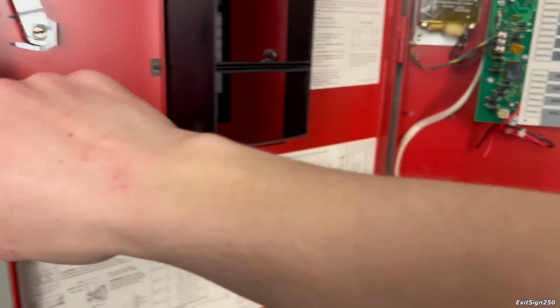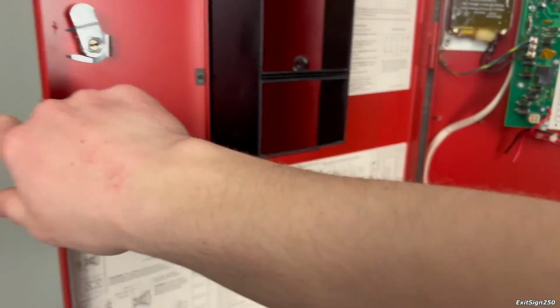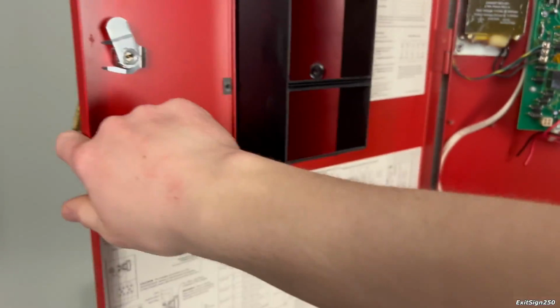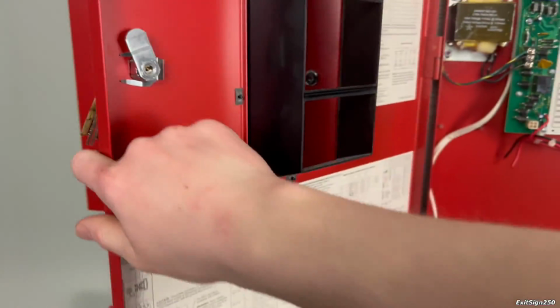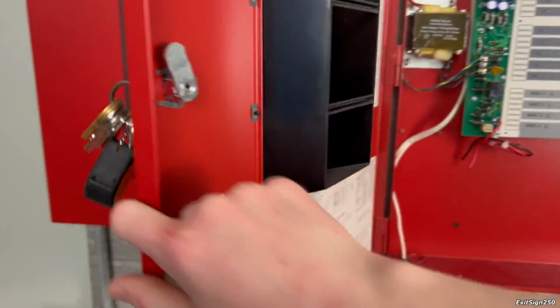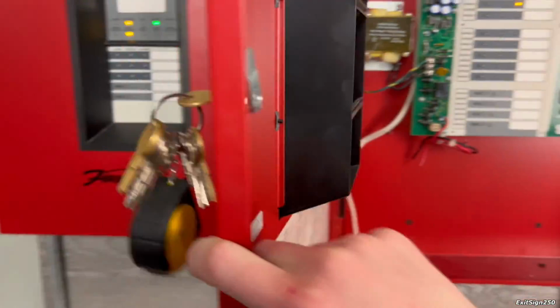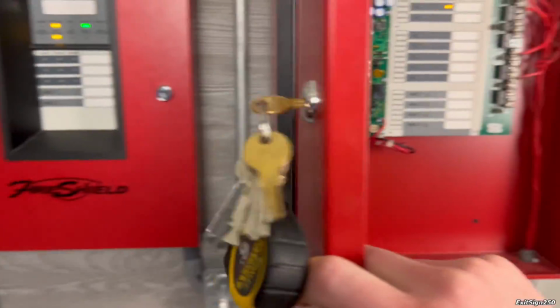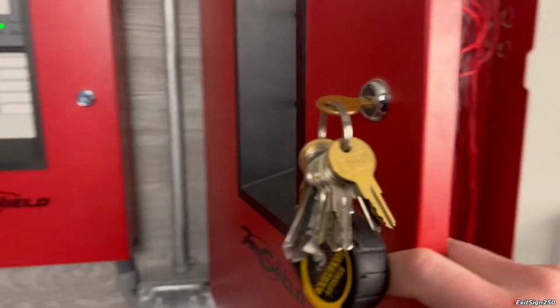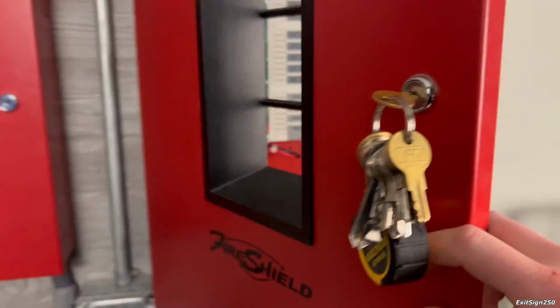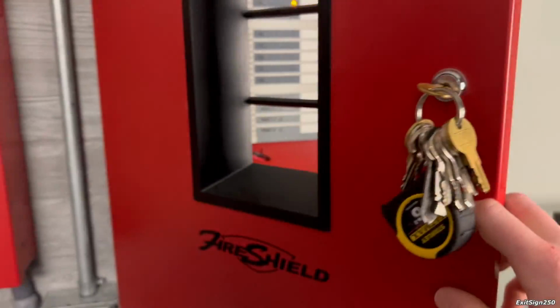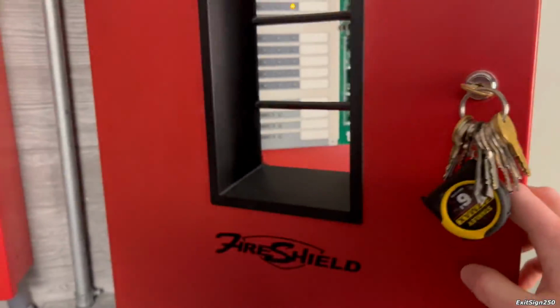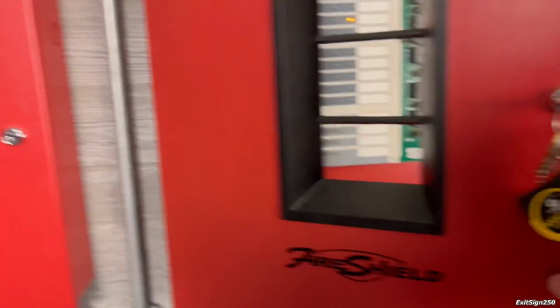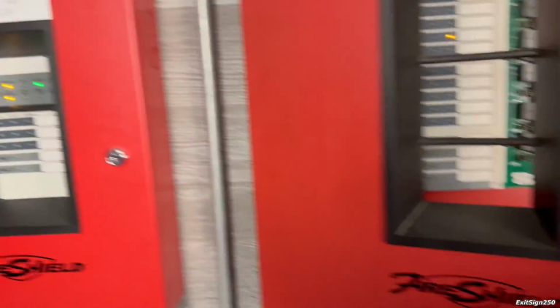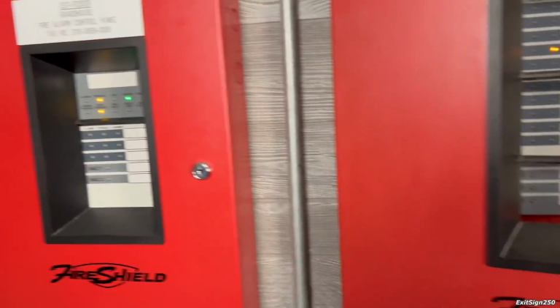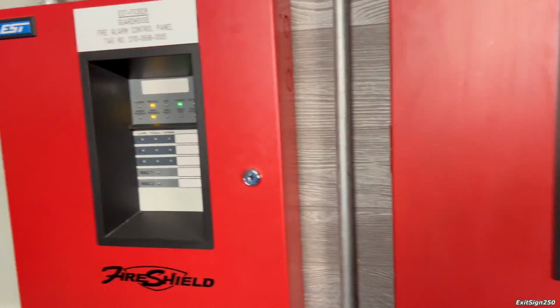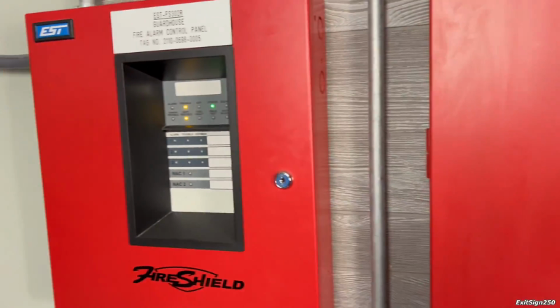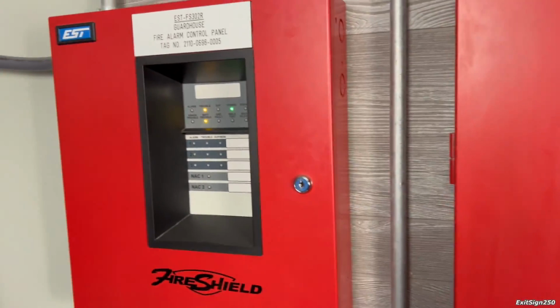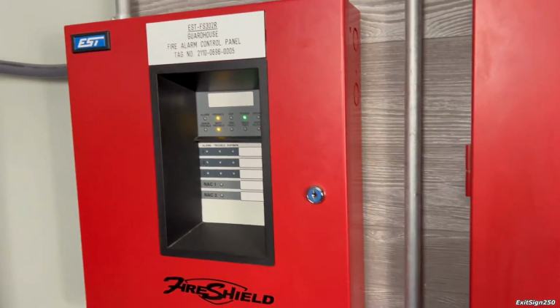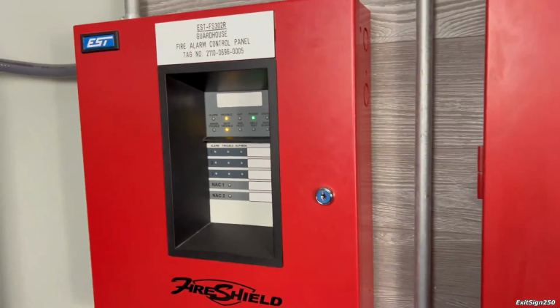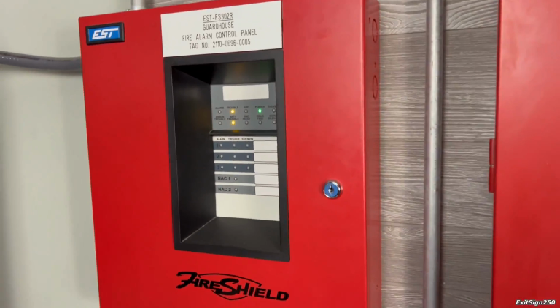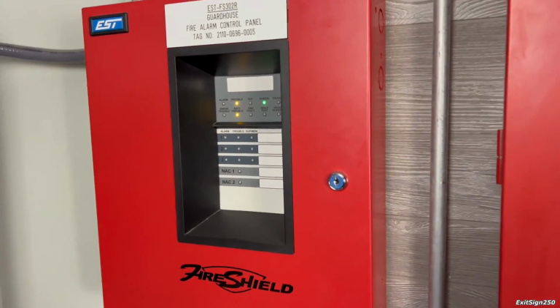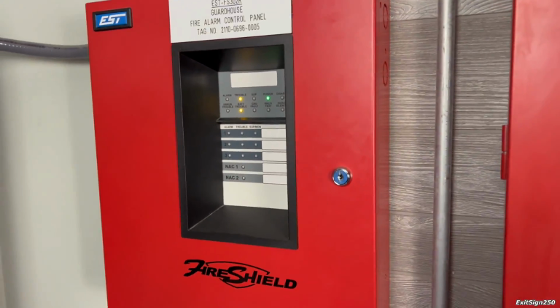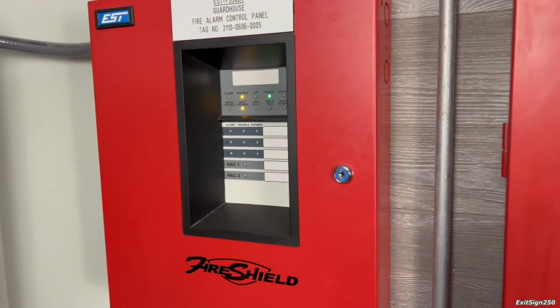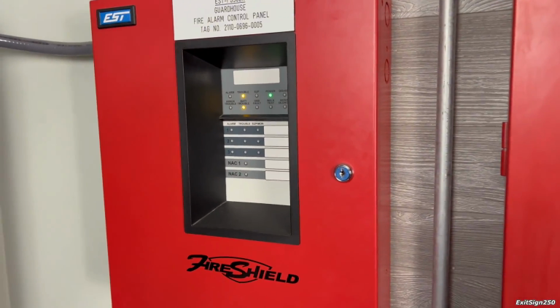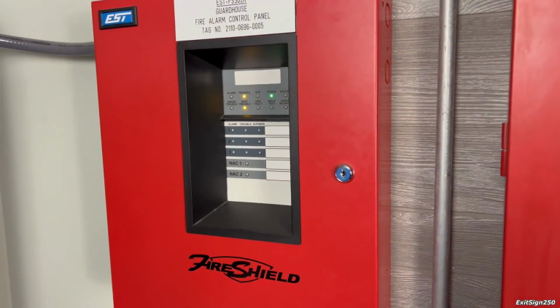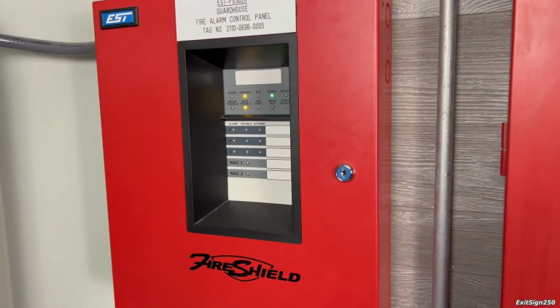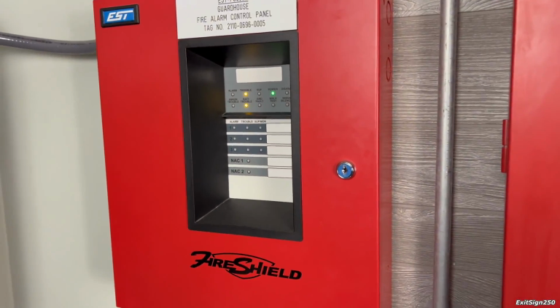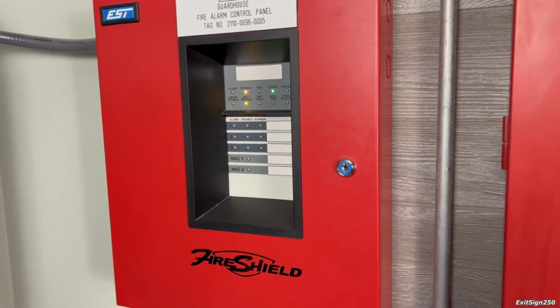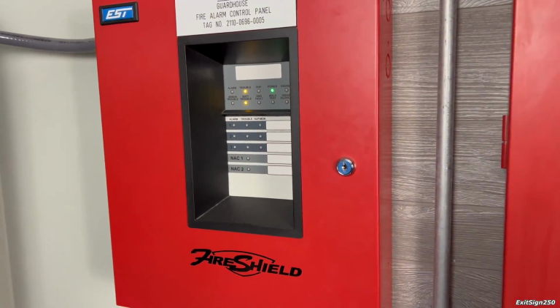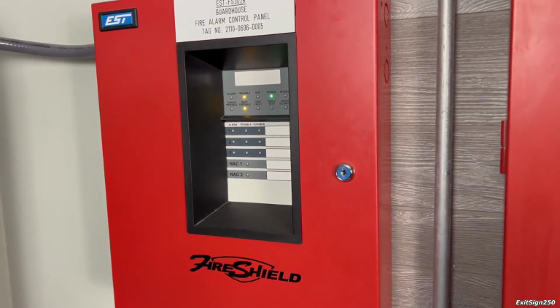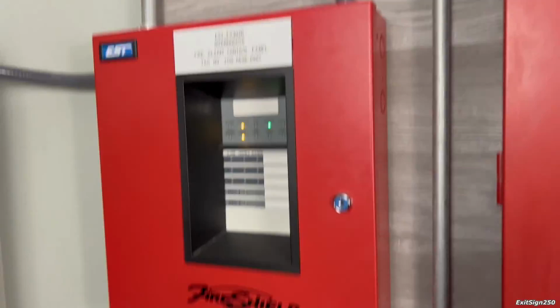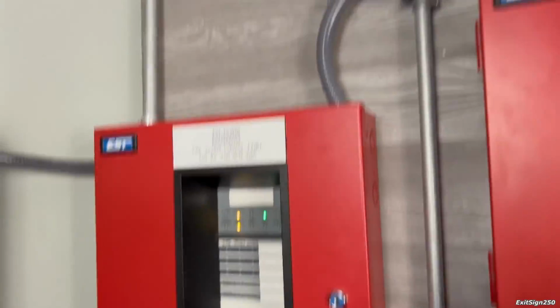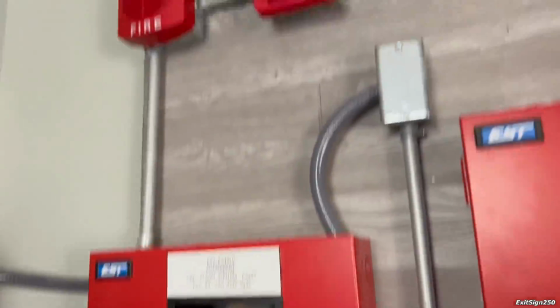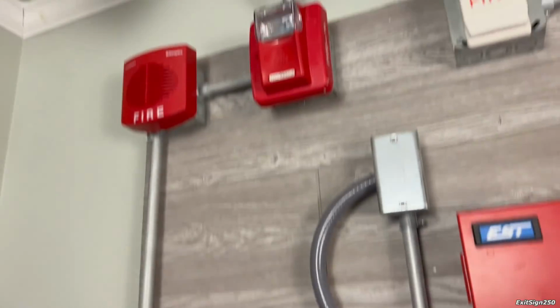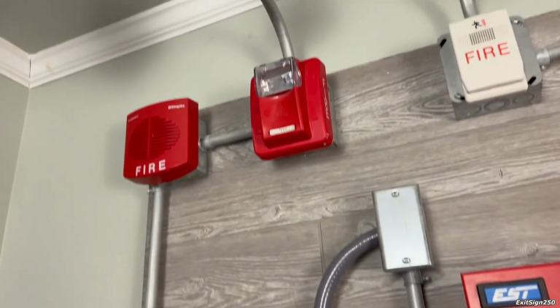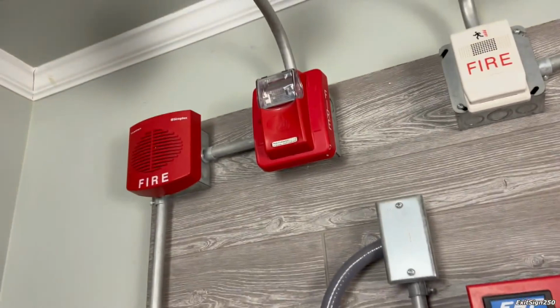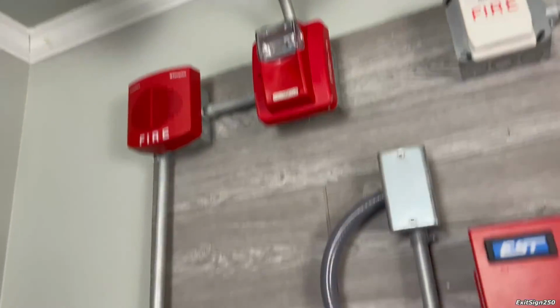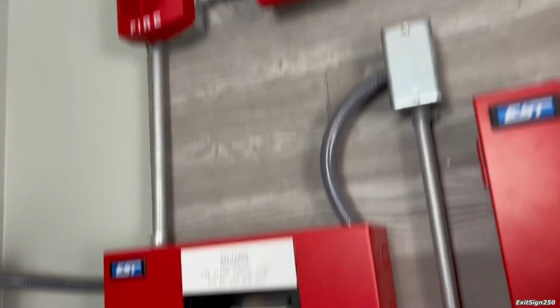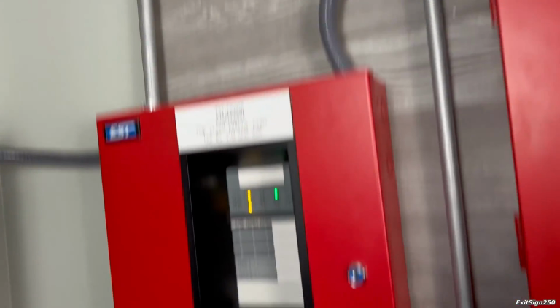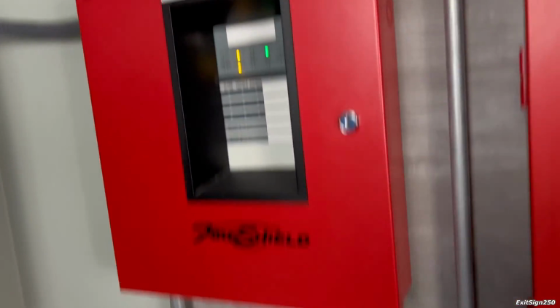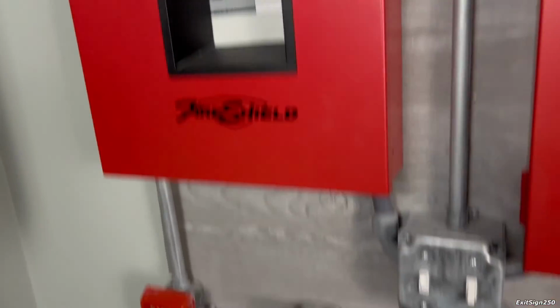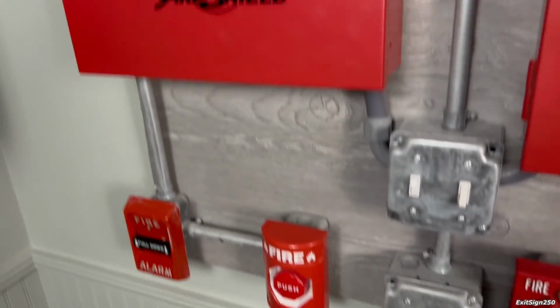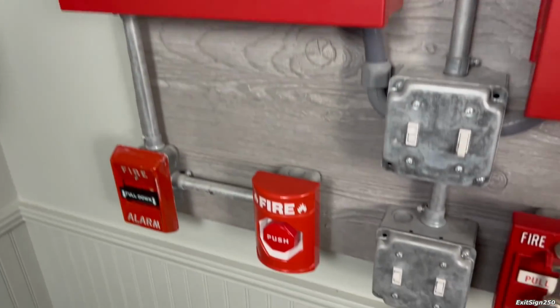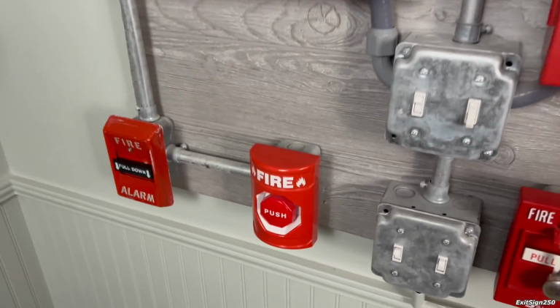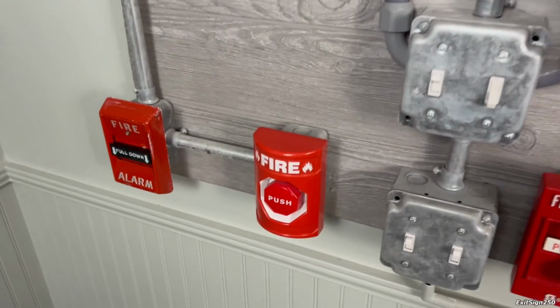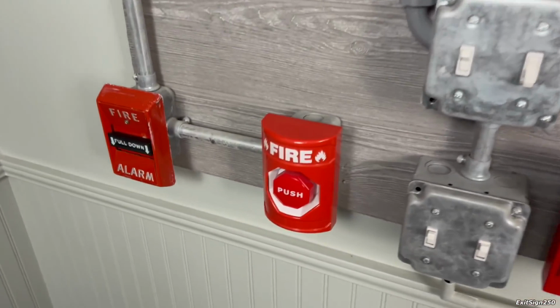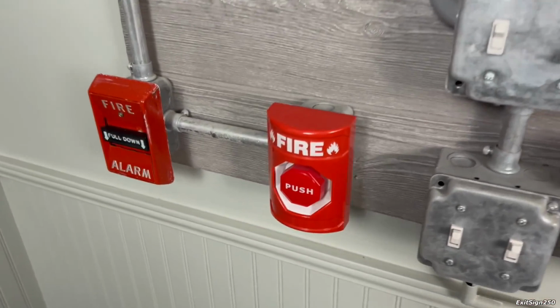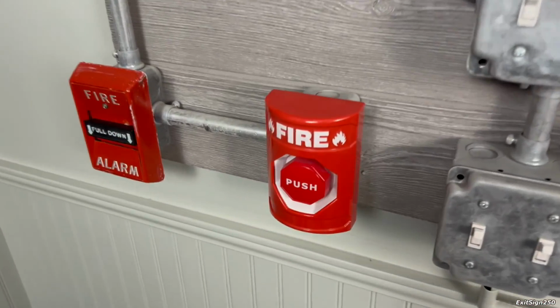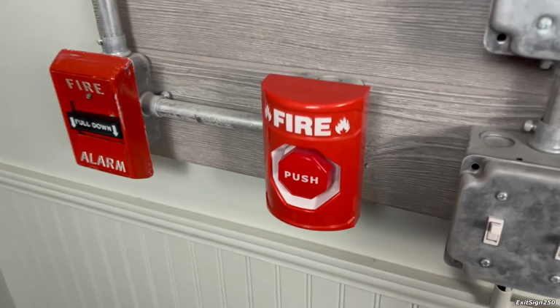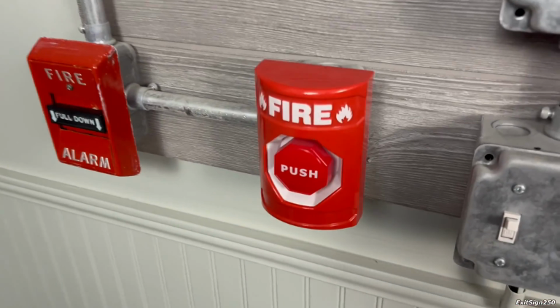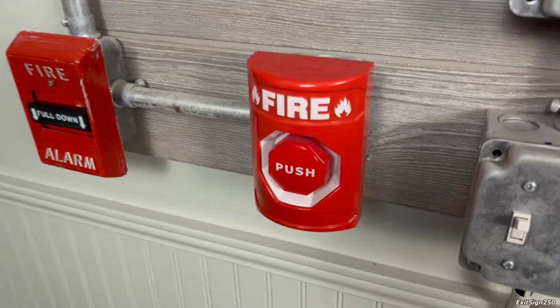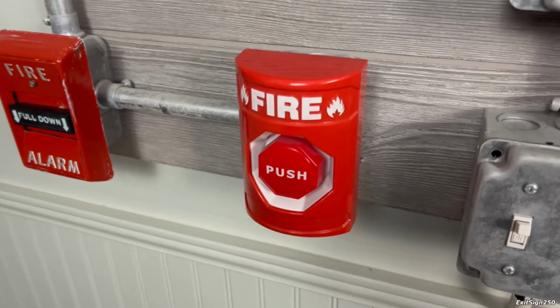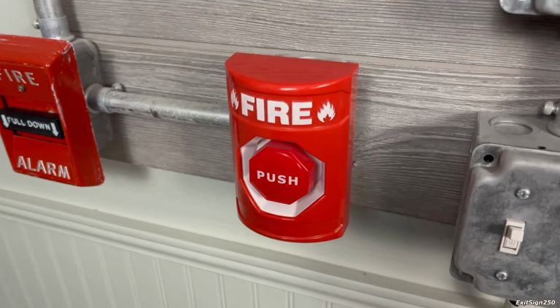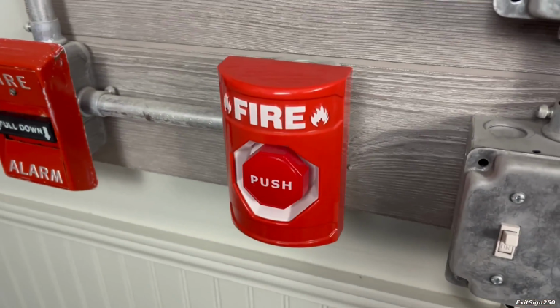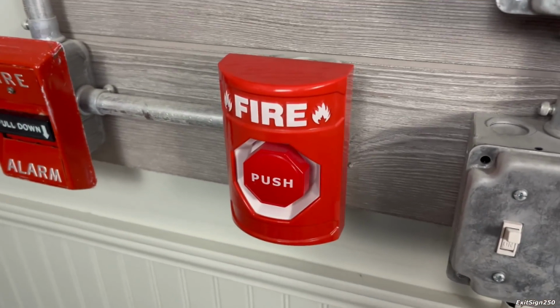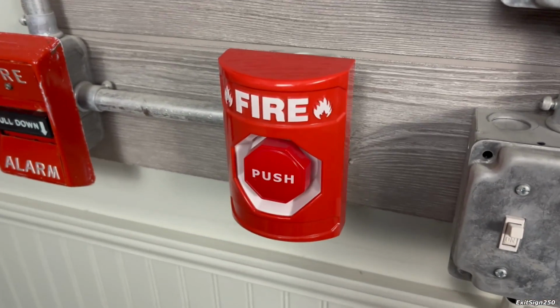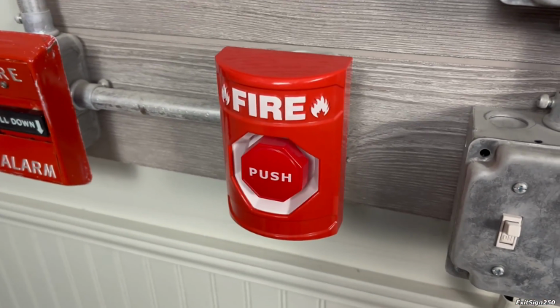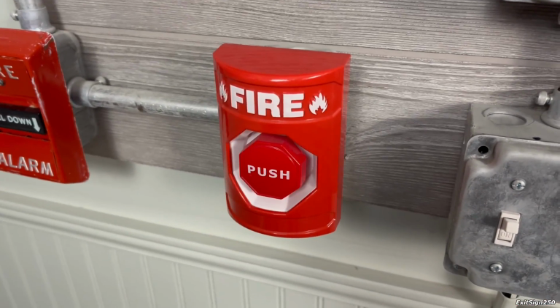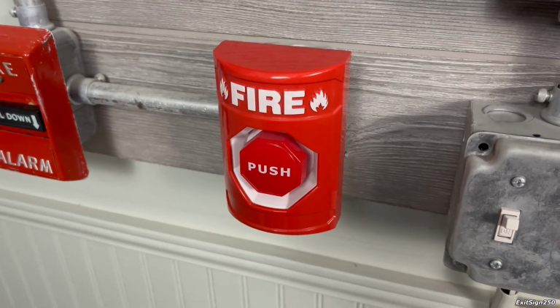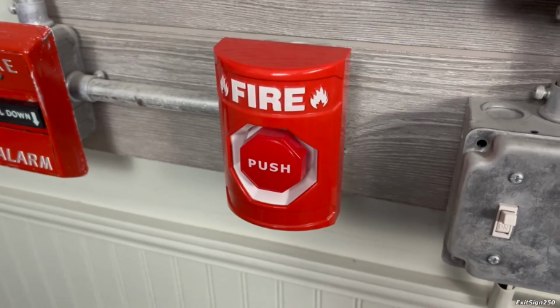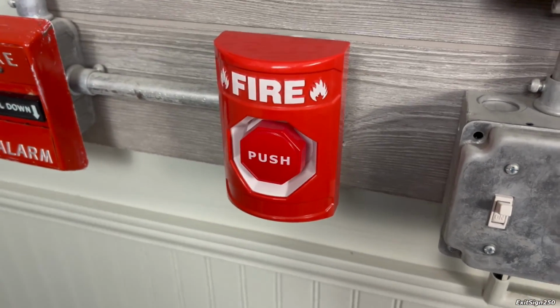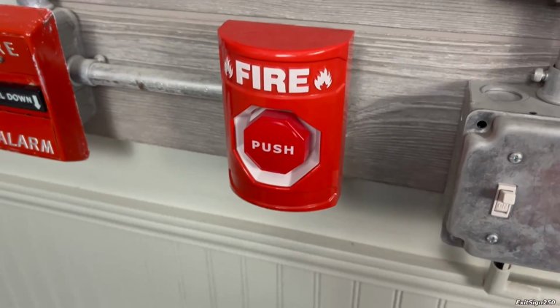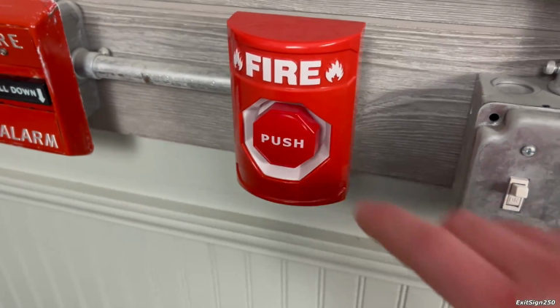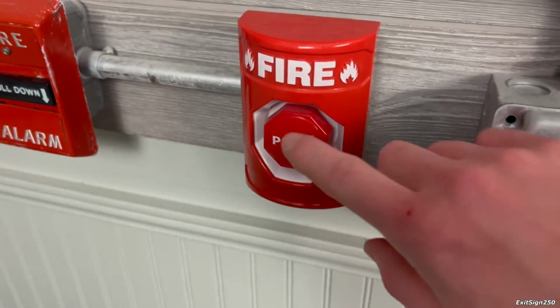Let's move on to the next system where we have a 3-zone EST fire shield. And let's activate this STI push station.